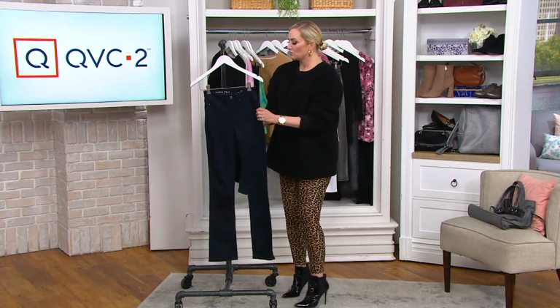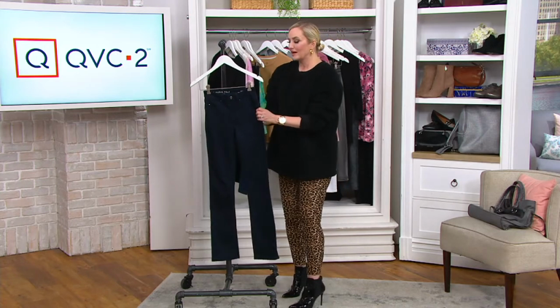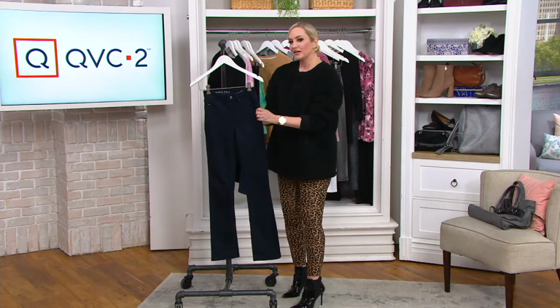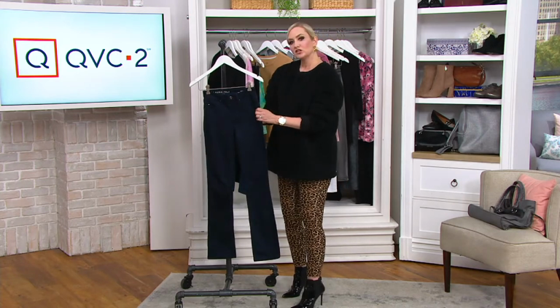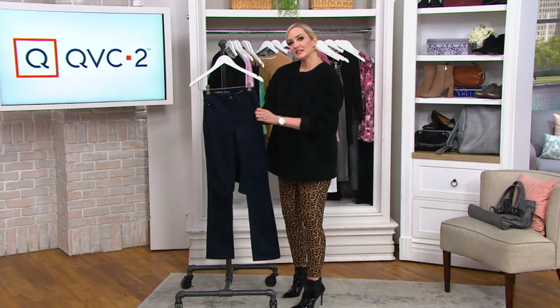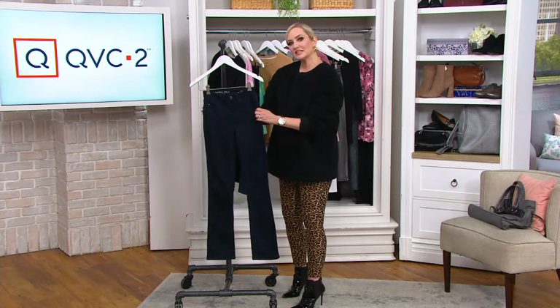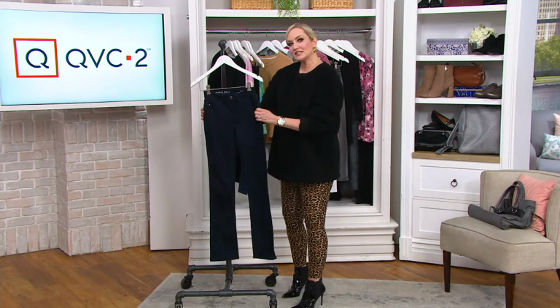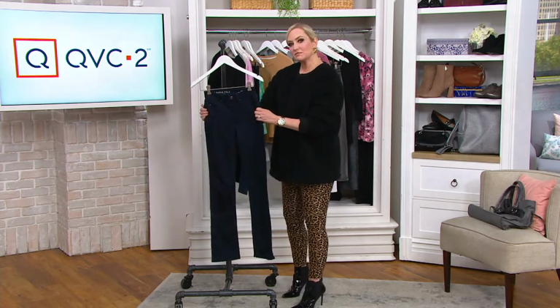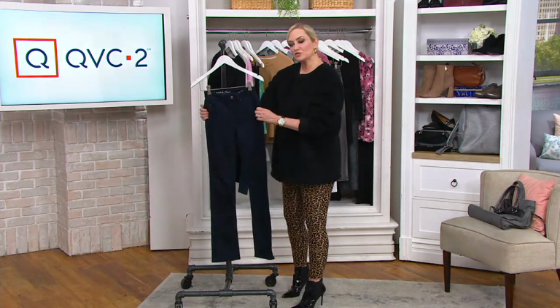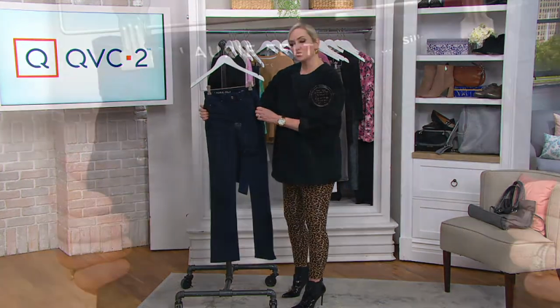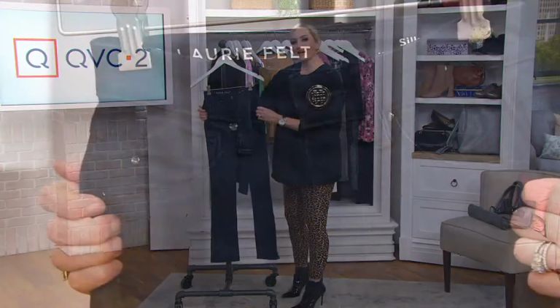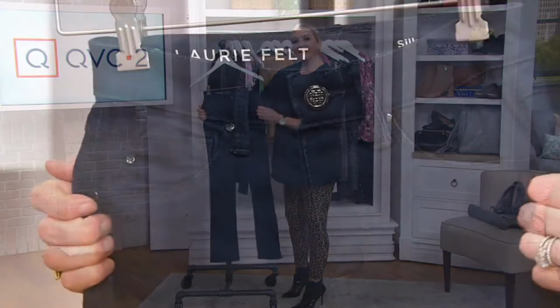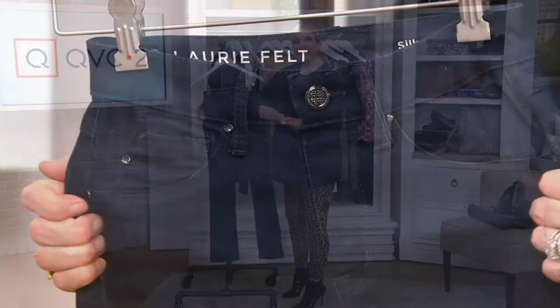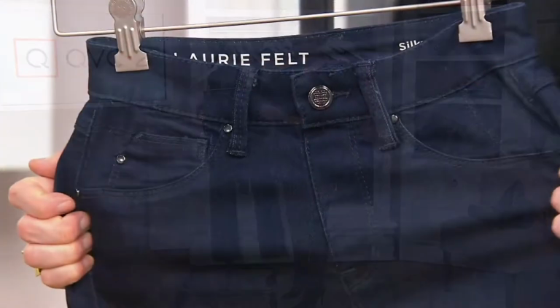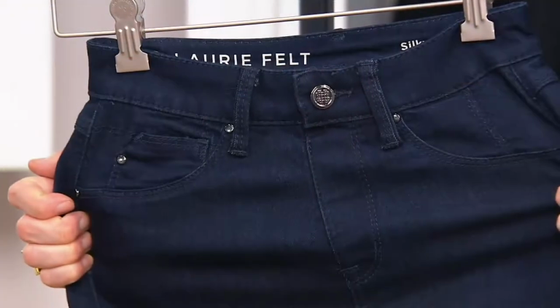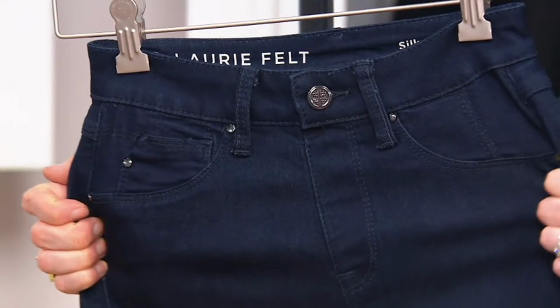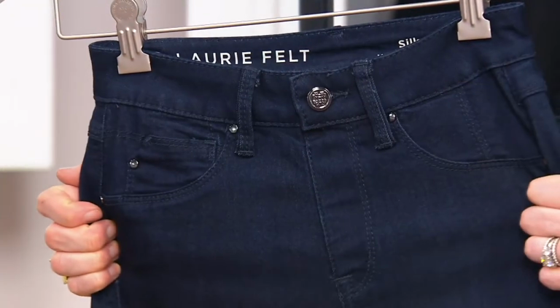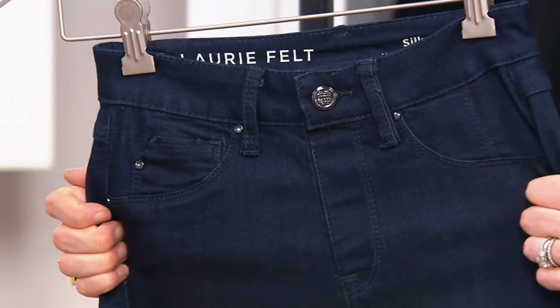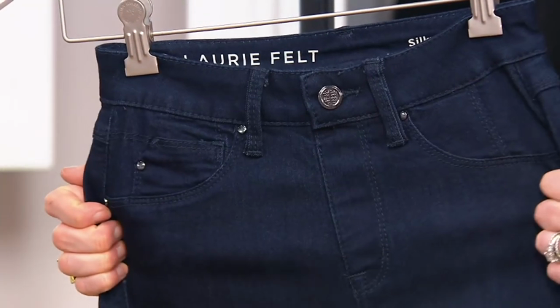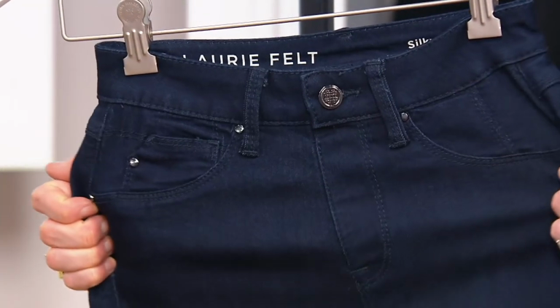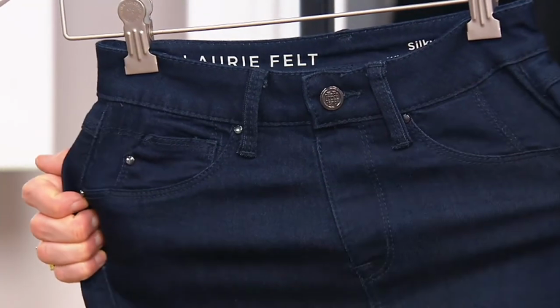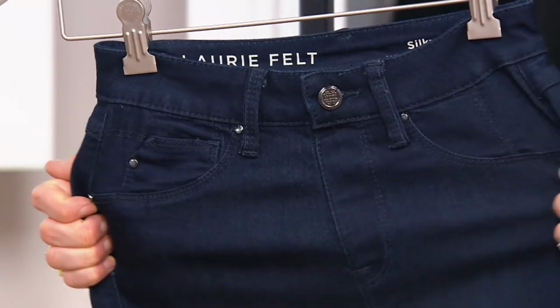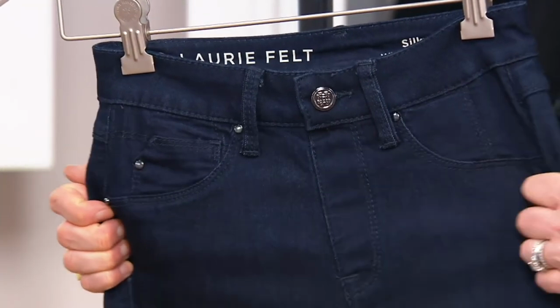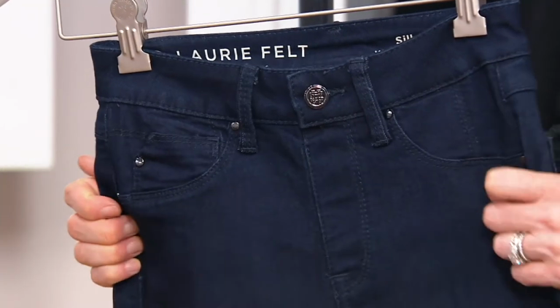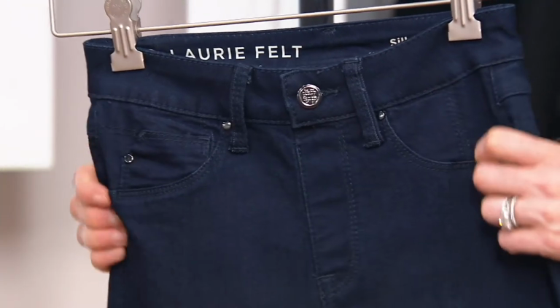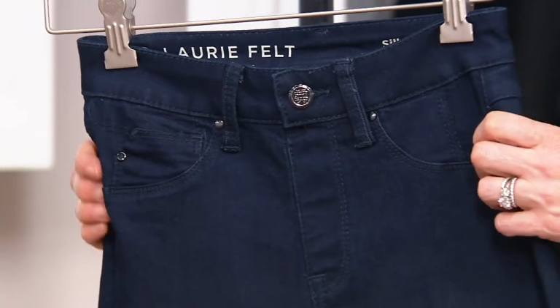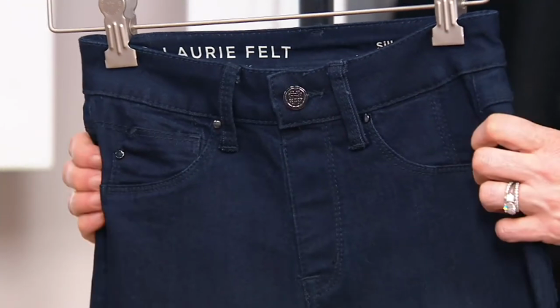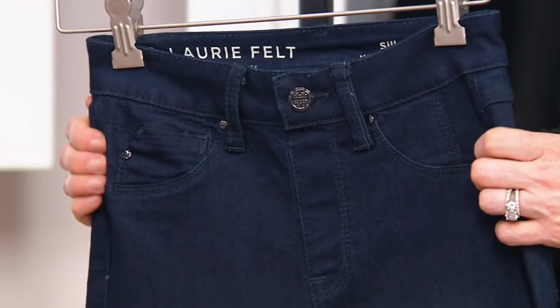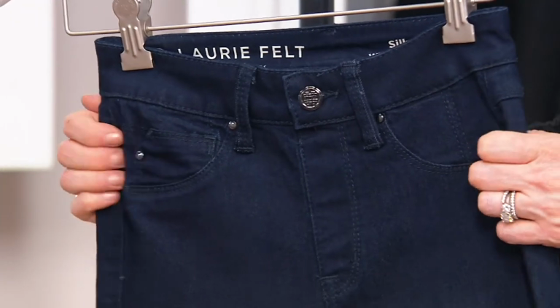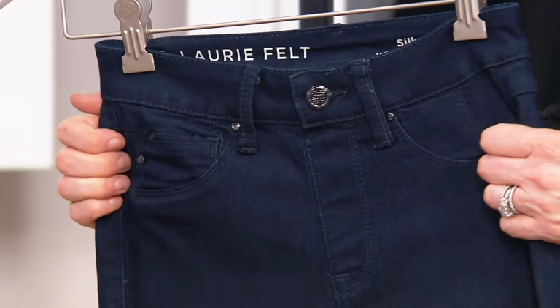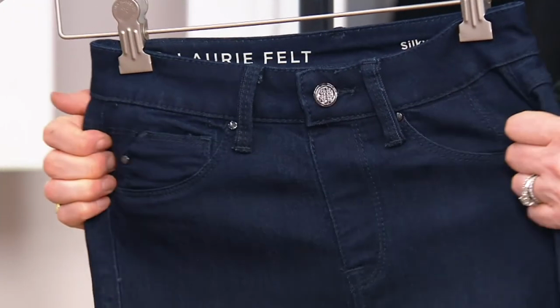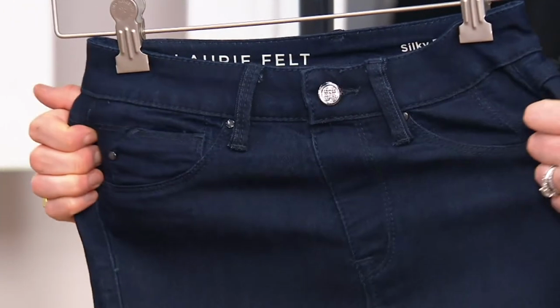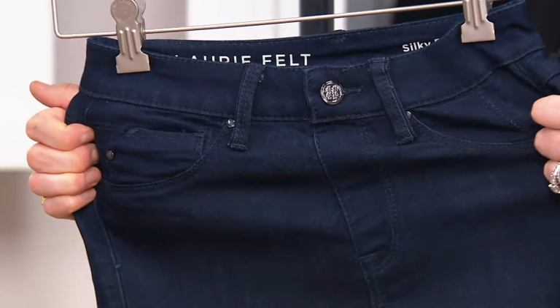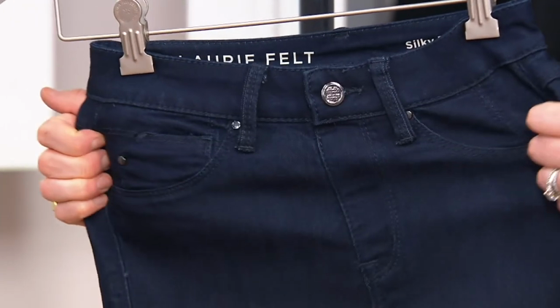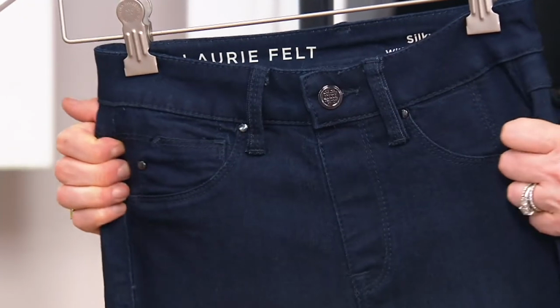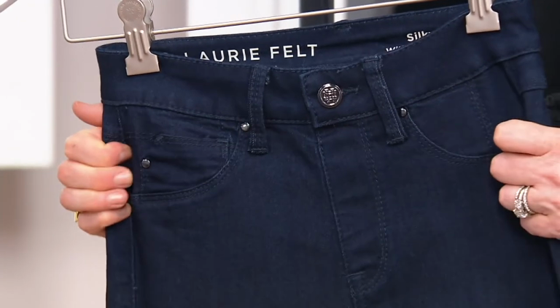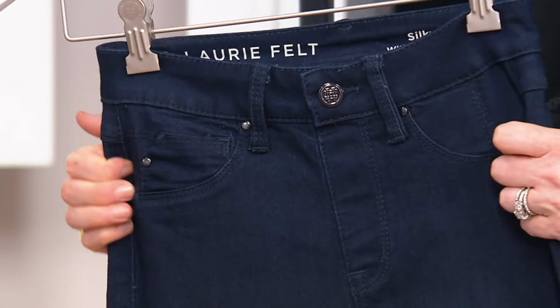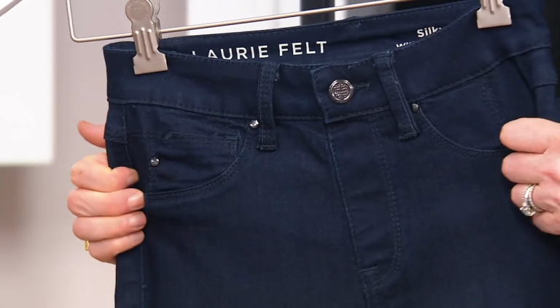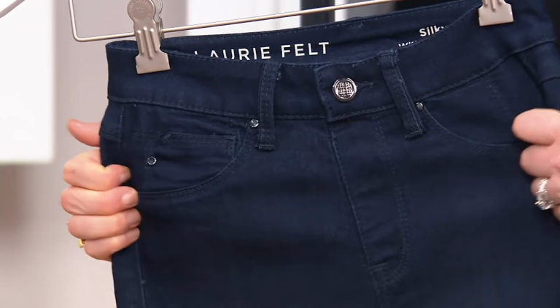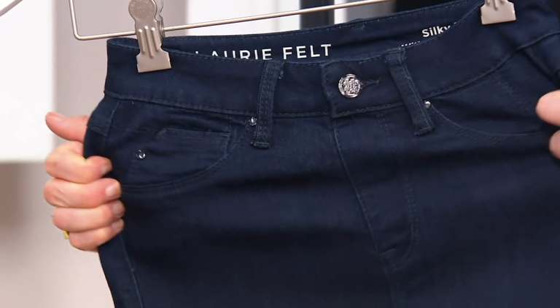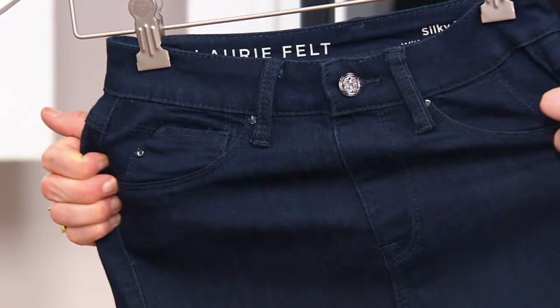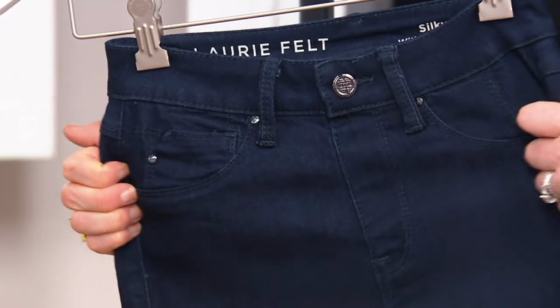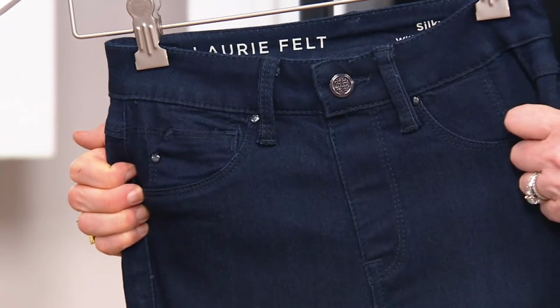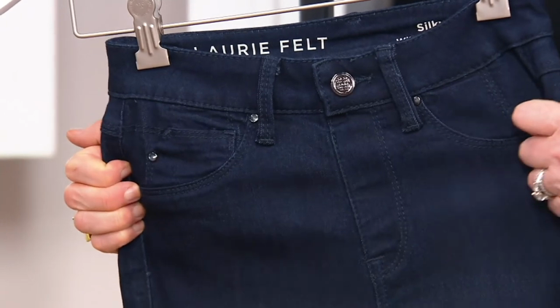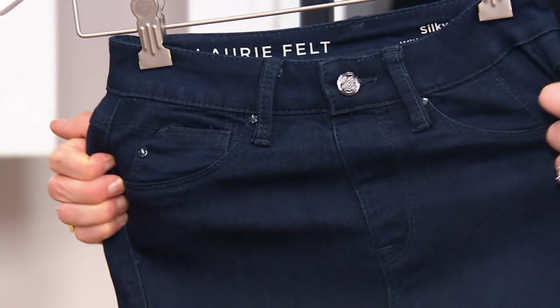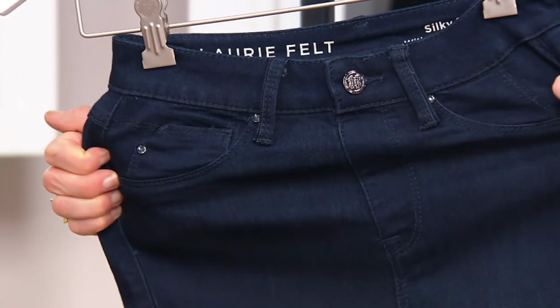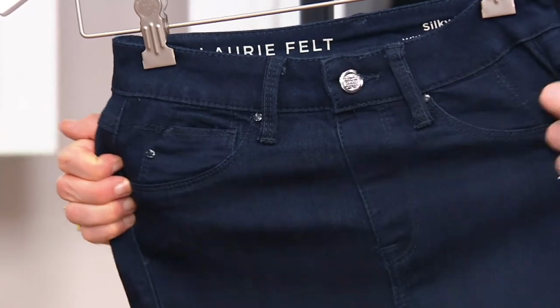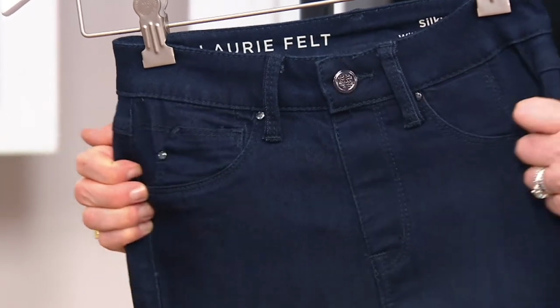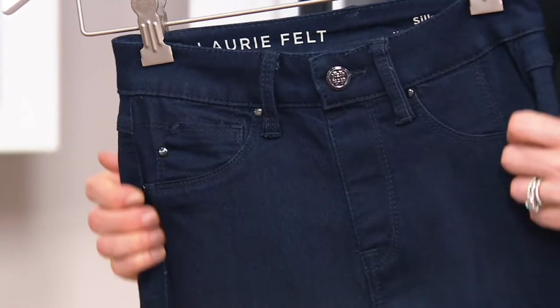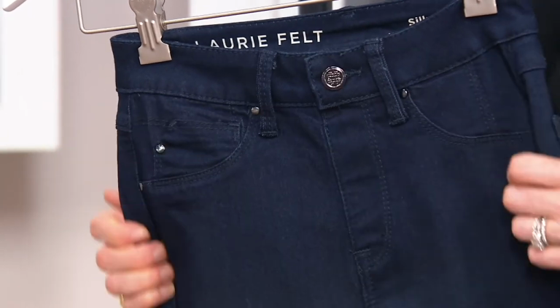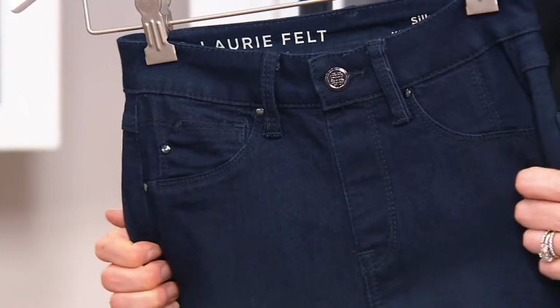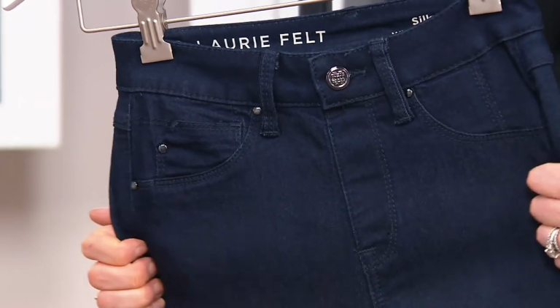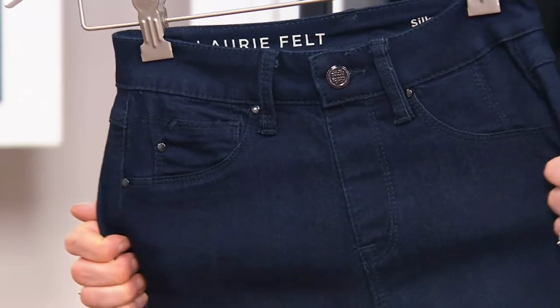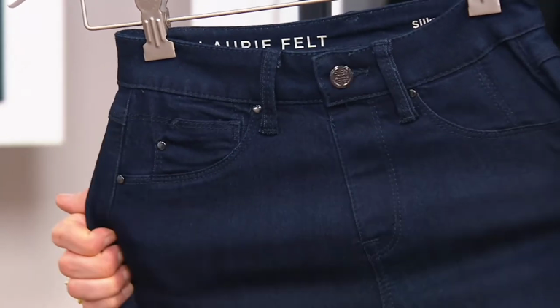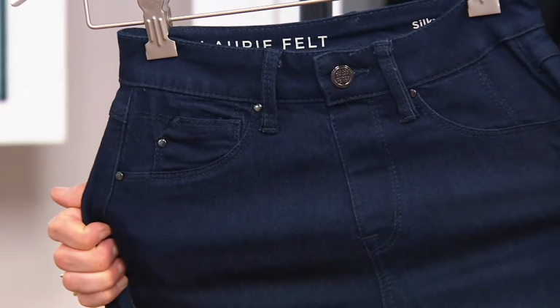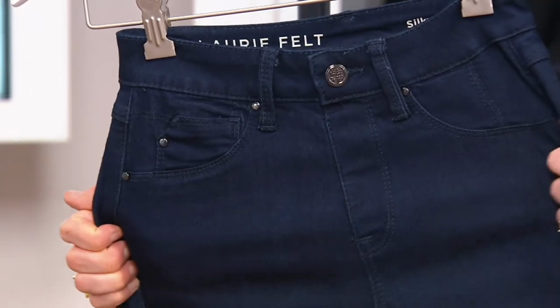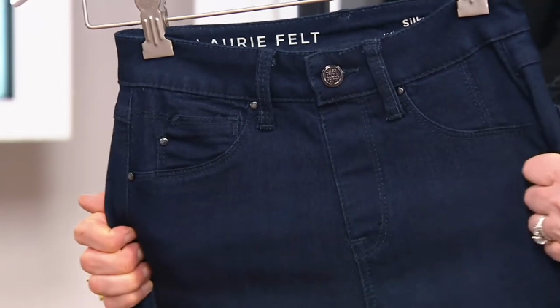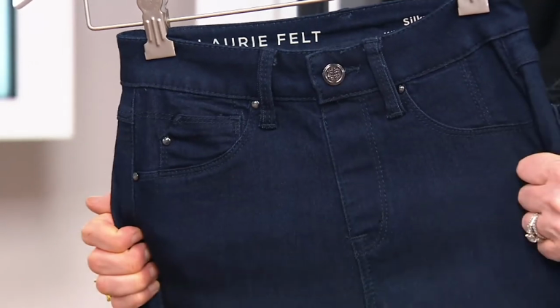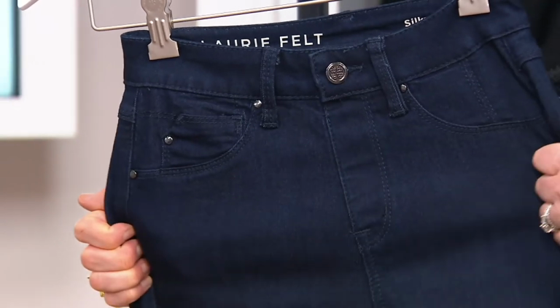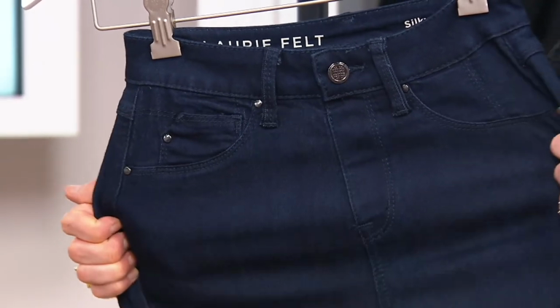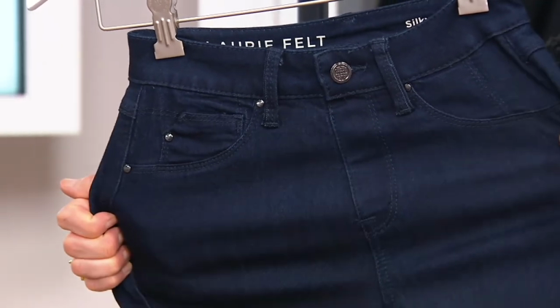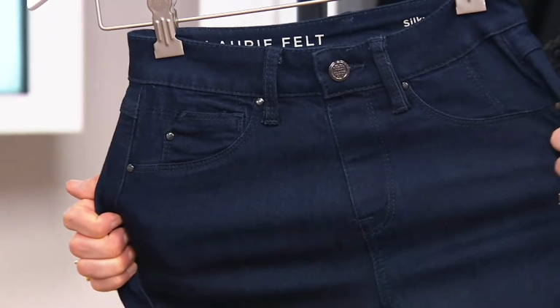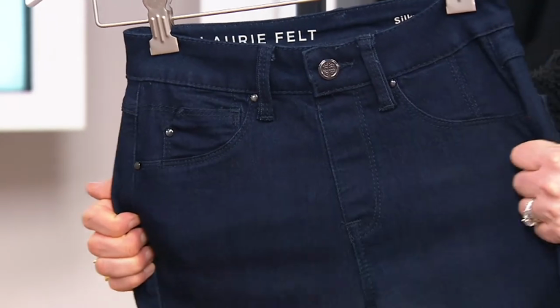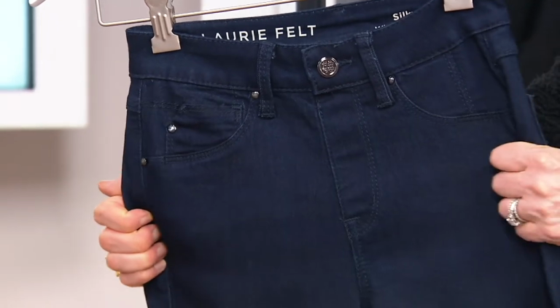The petite inseam is 29 inches. The regular inseam is 31 inches.